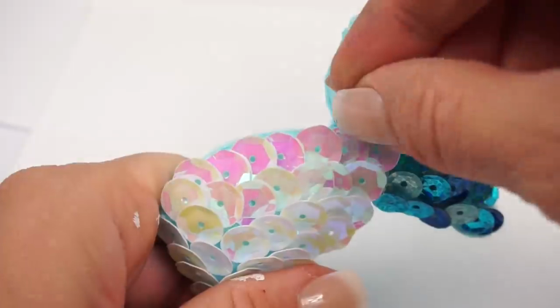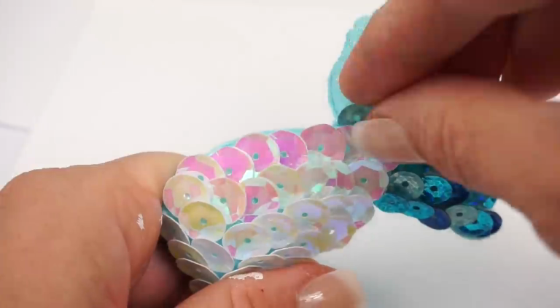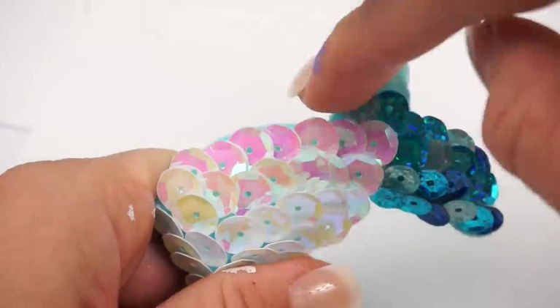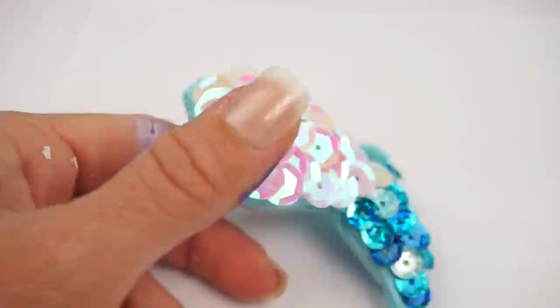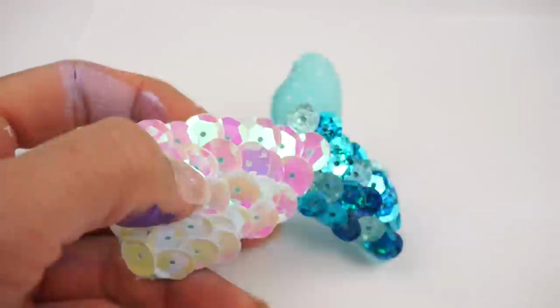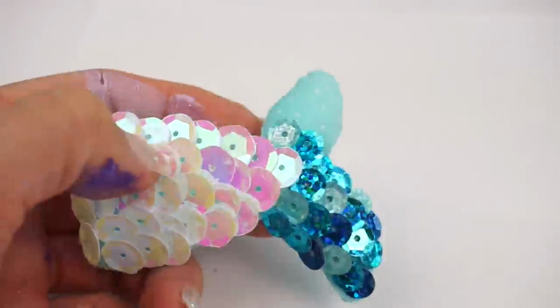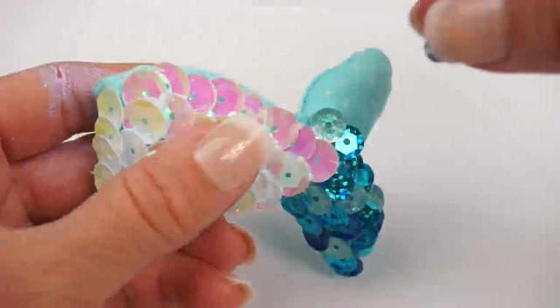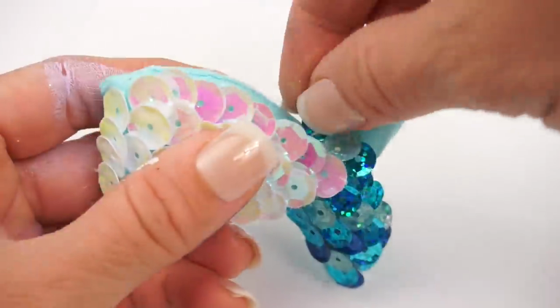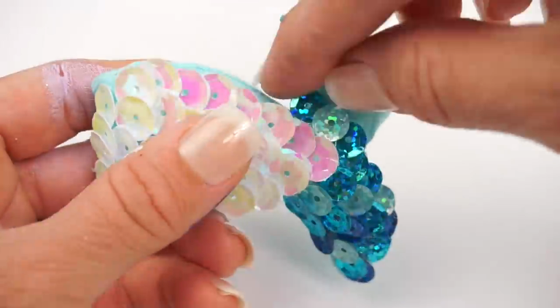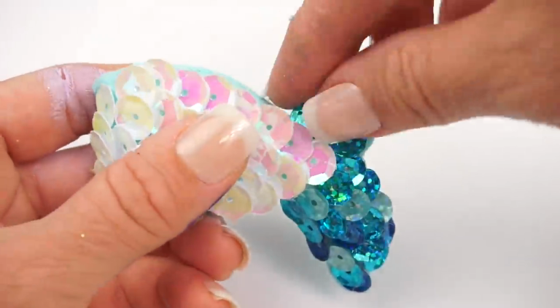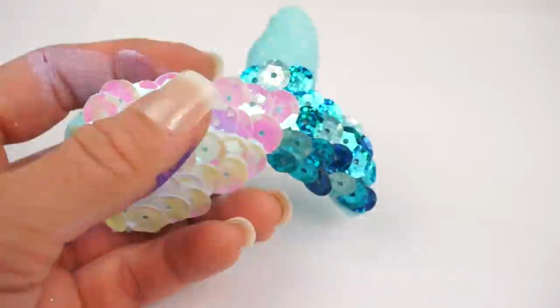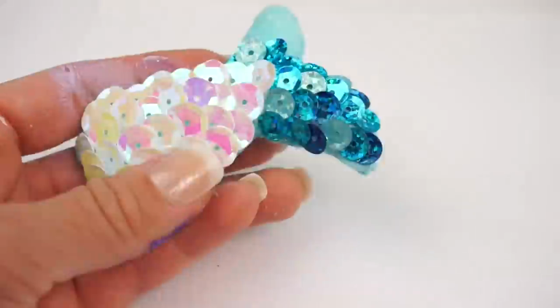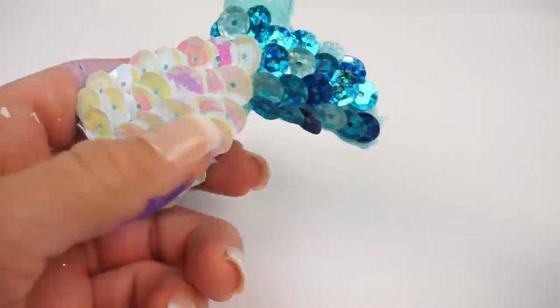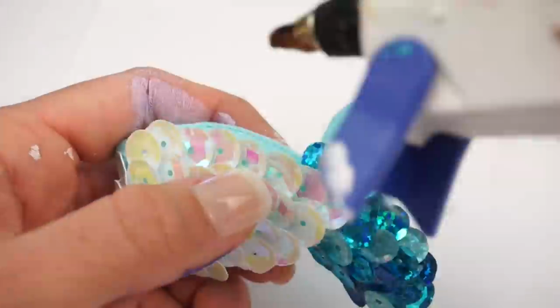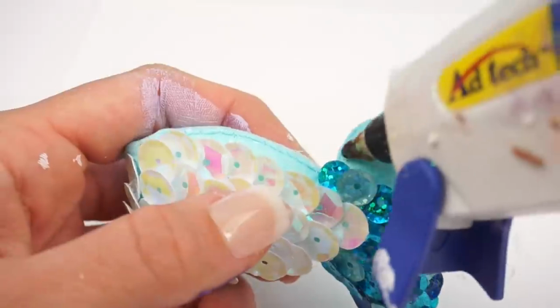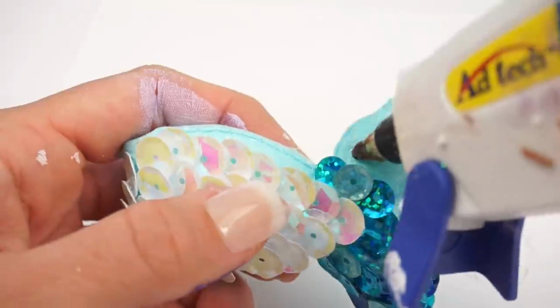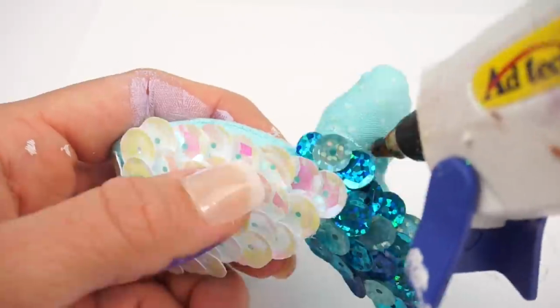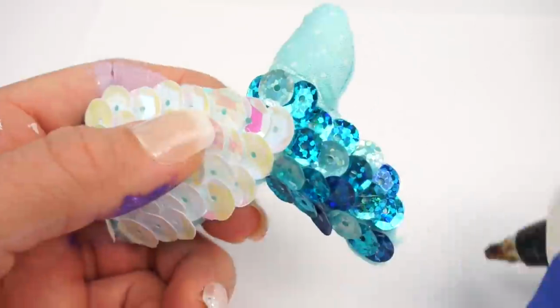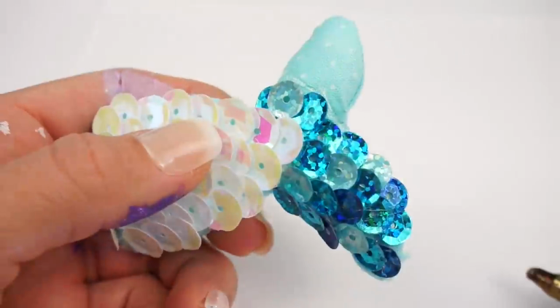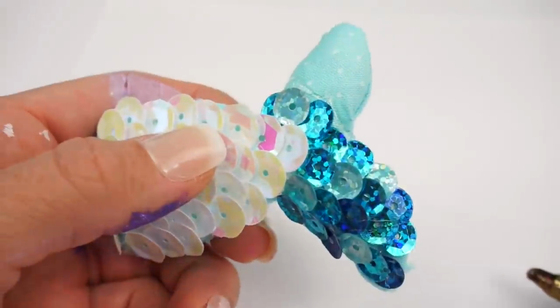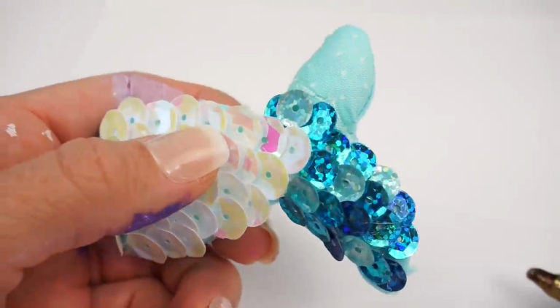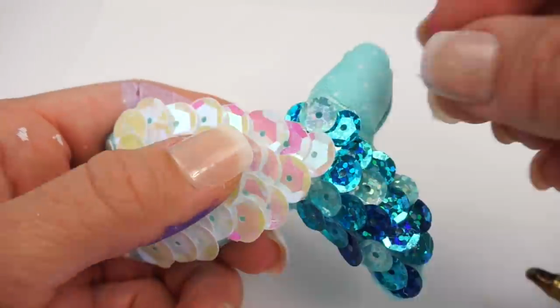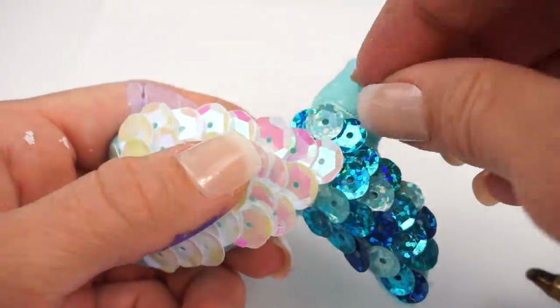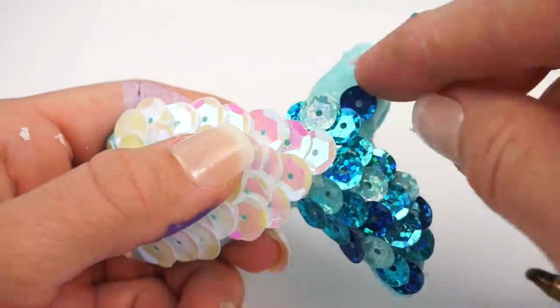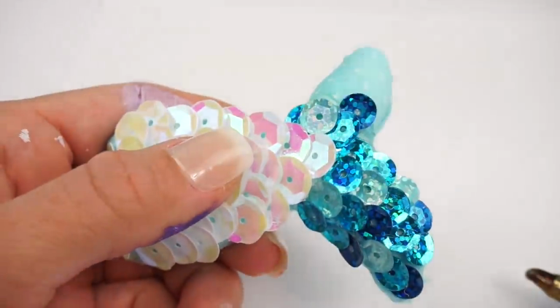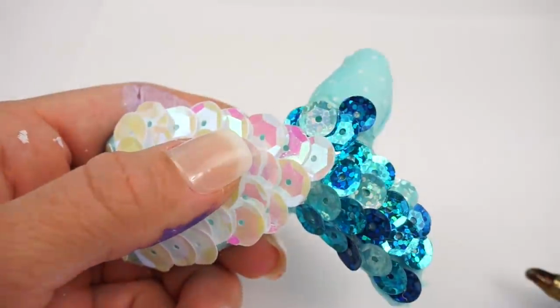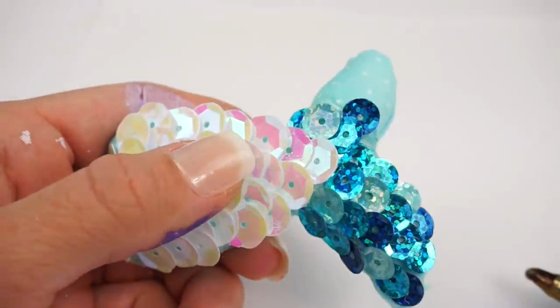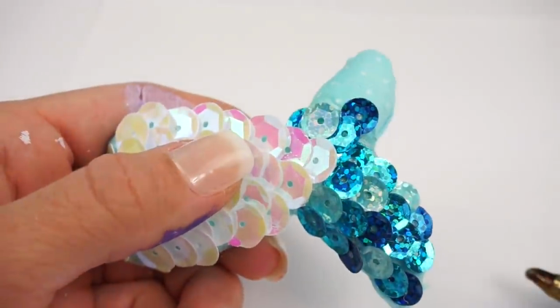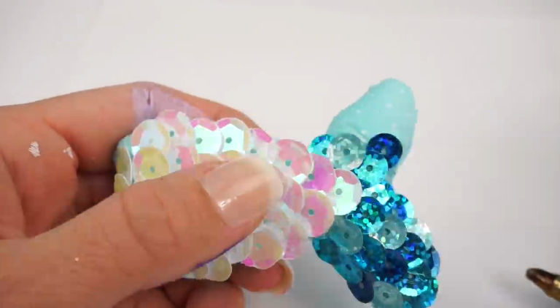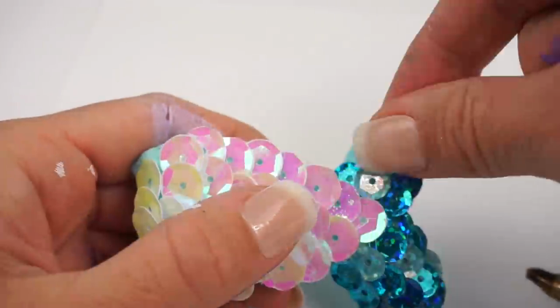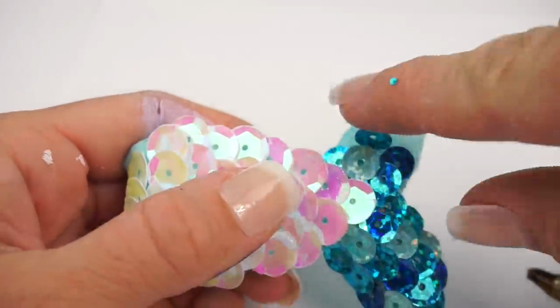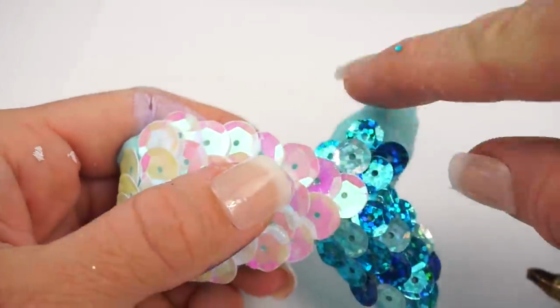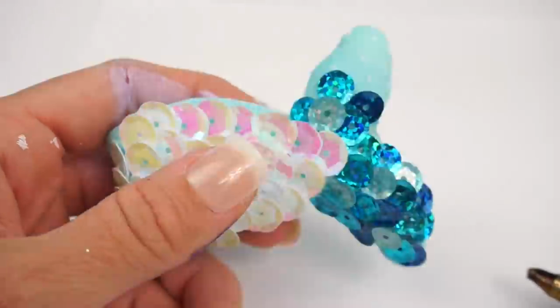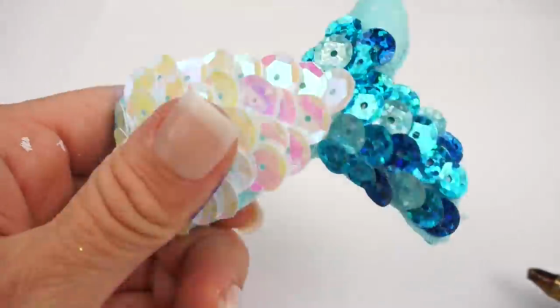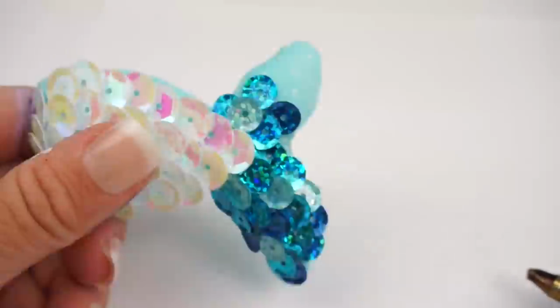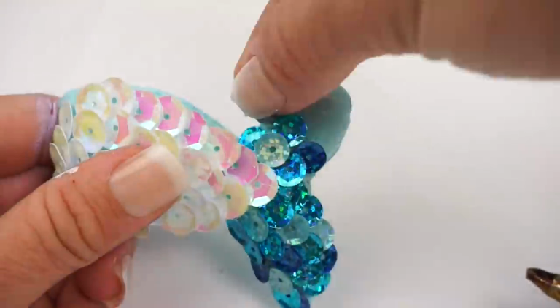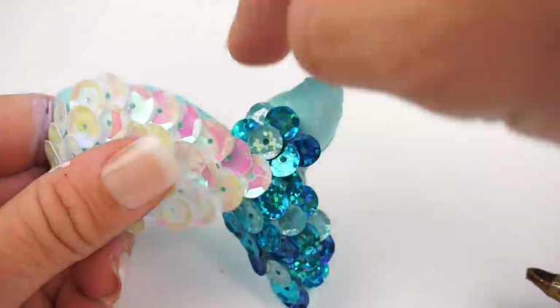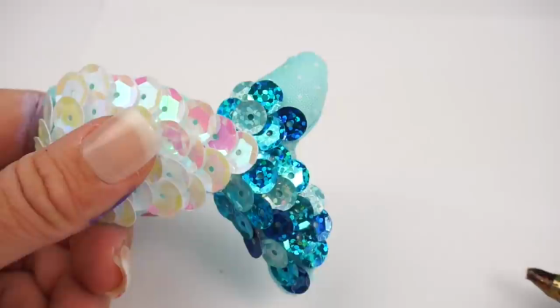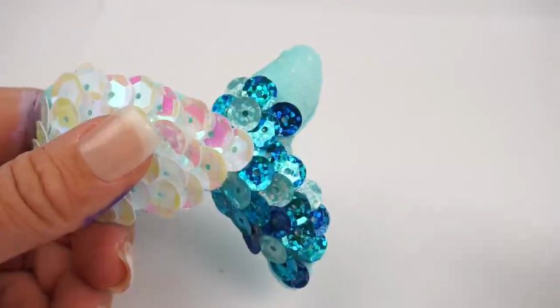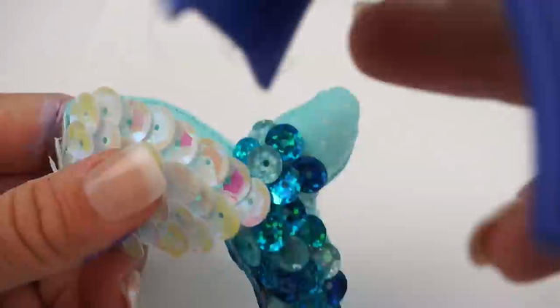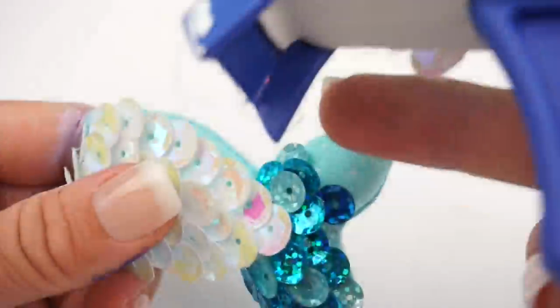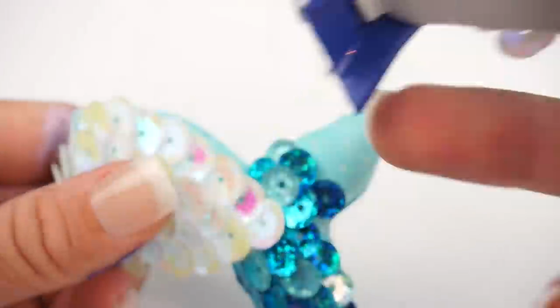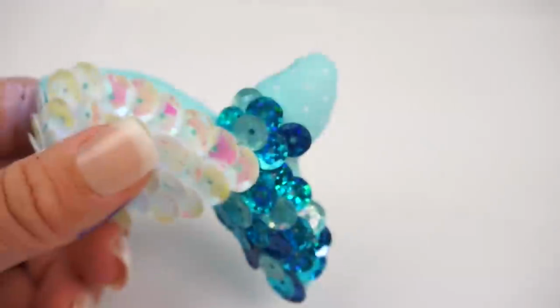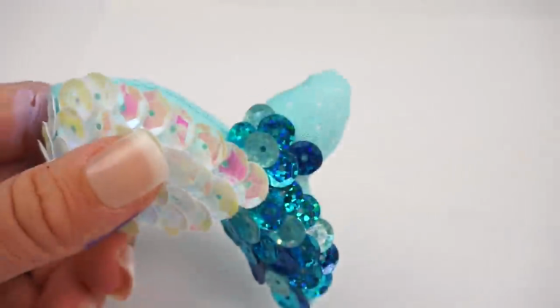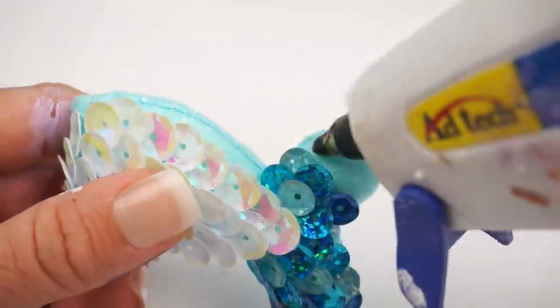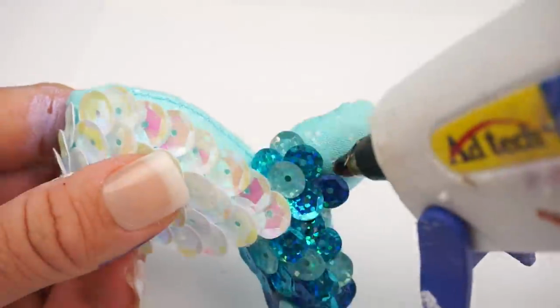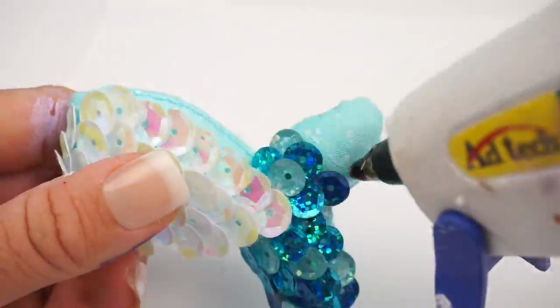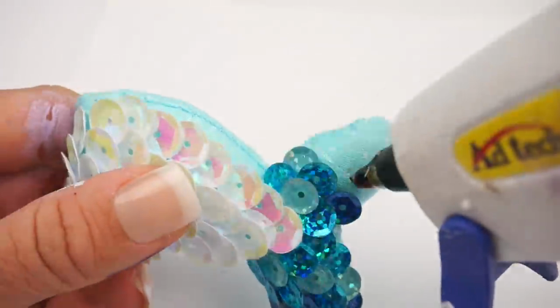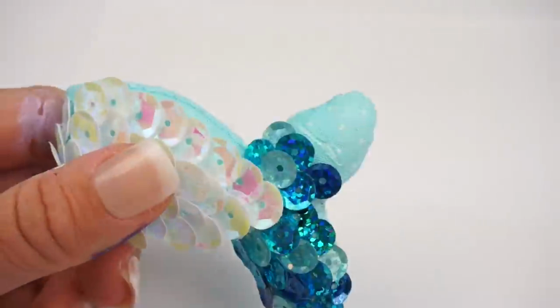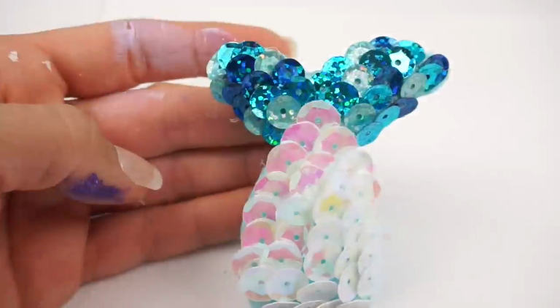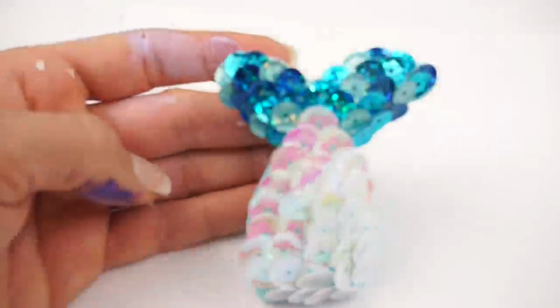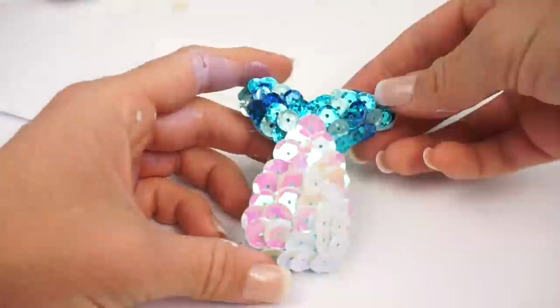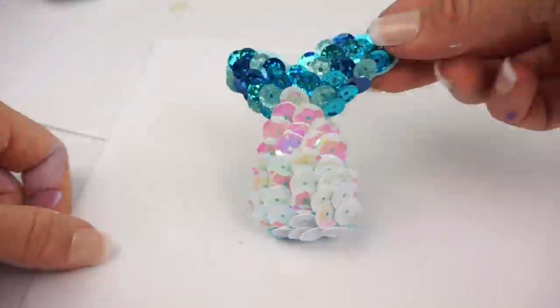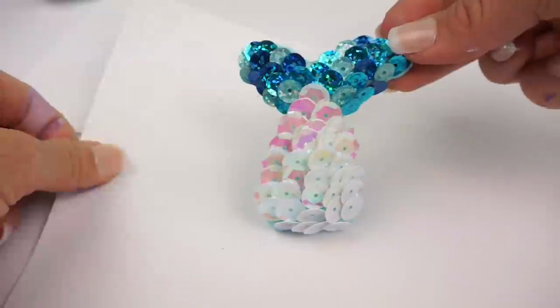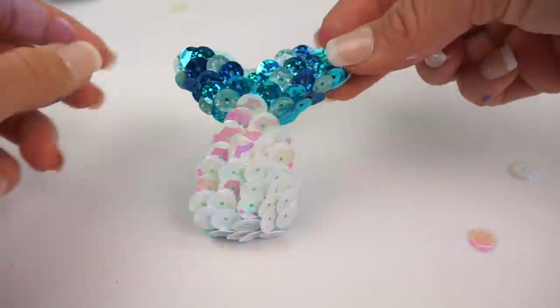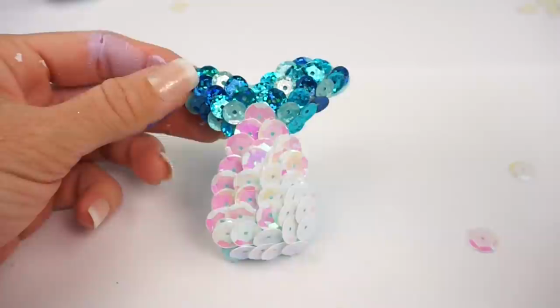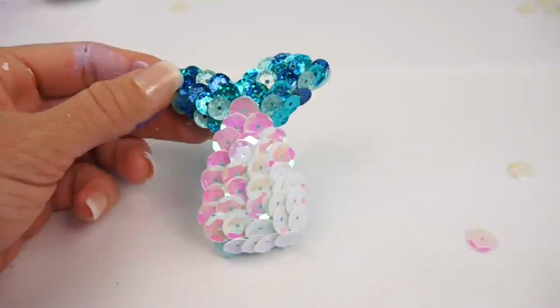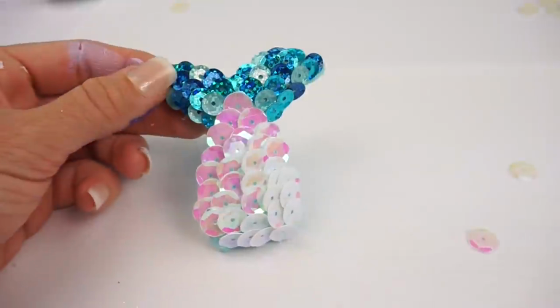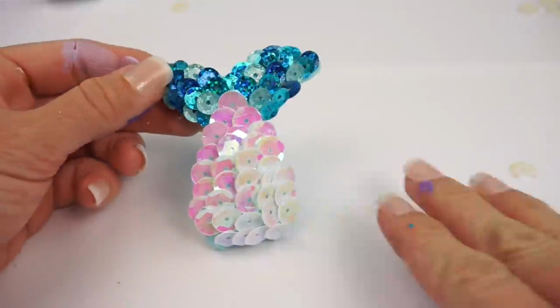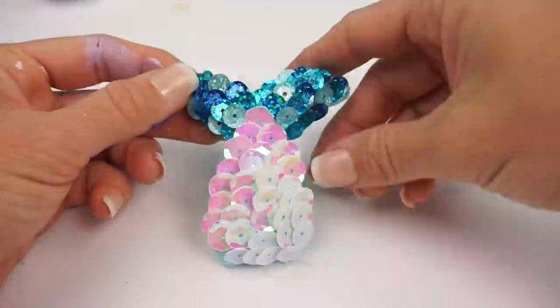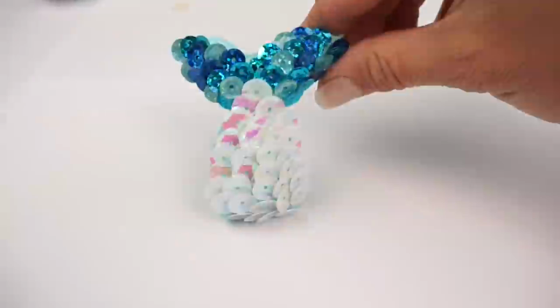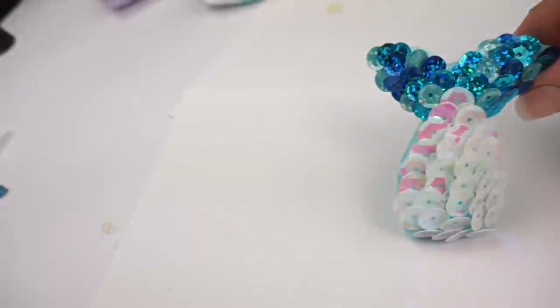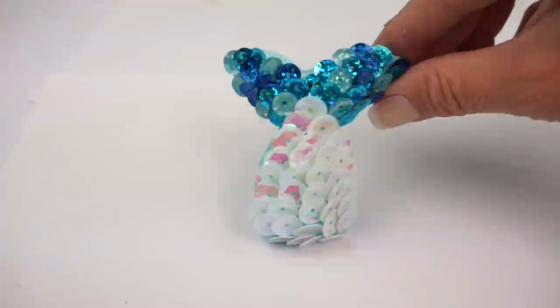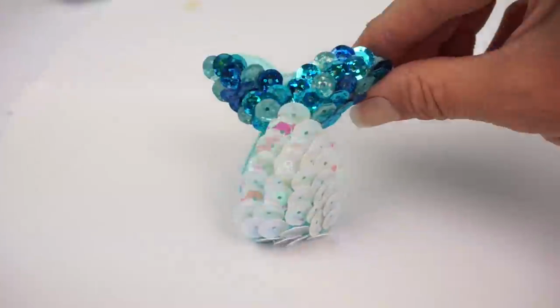This one was so much fun to make and I think it looks so, so cute — it looks like something you could find at your local store.